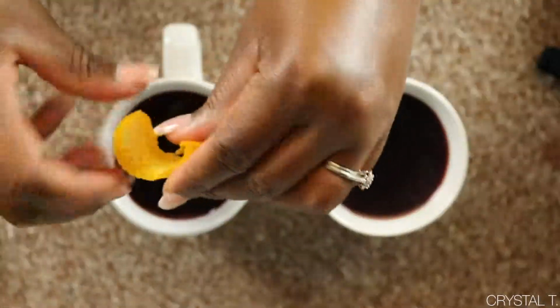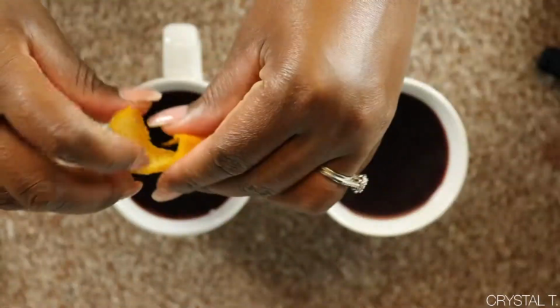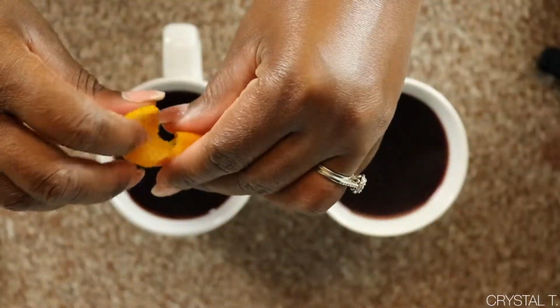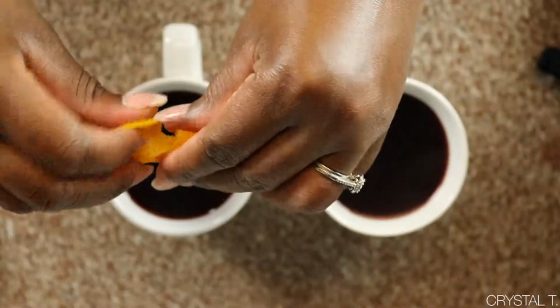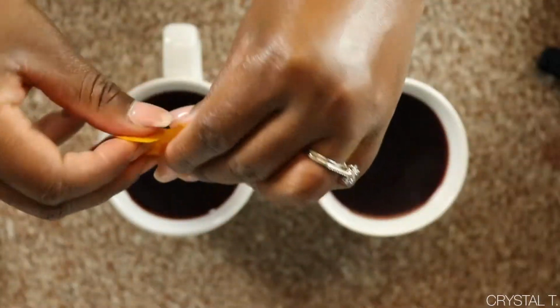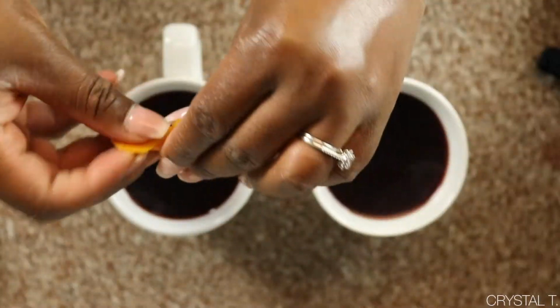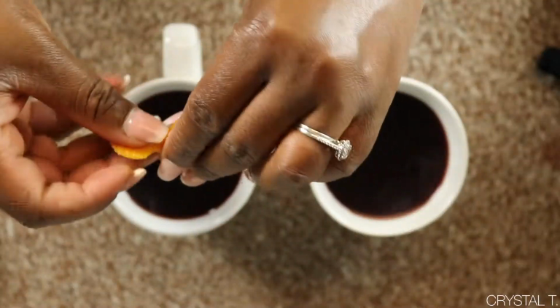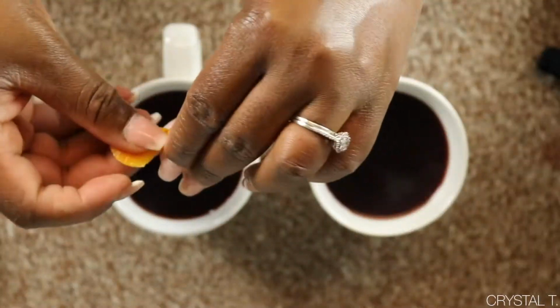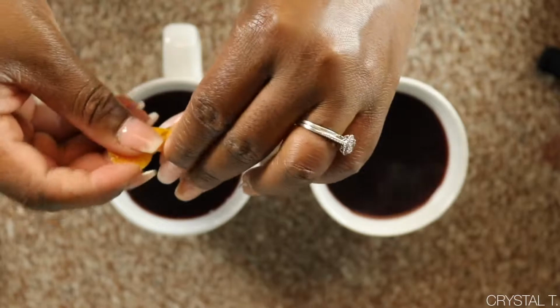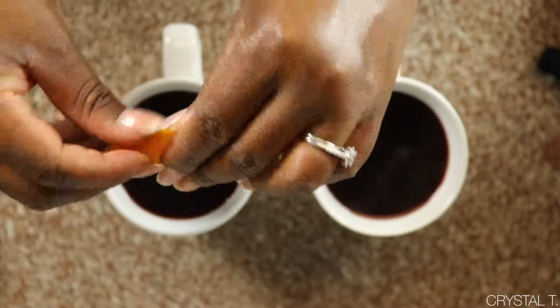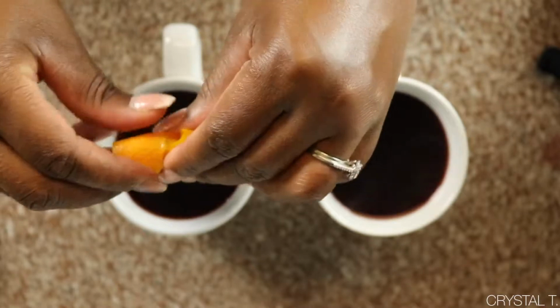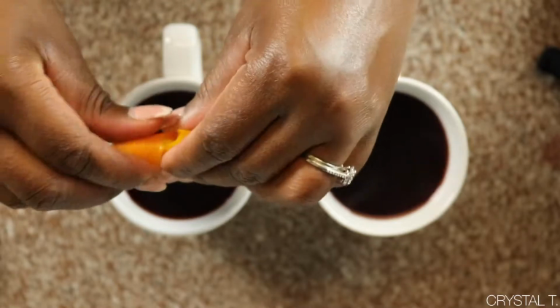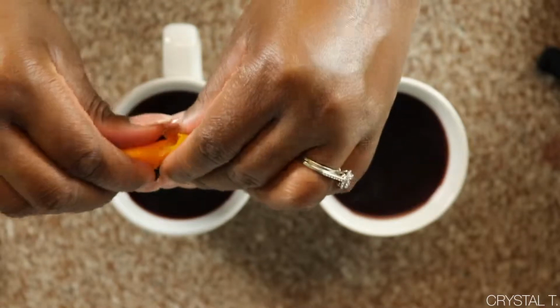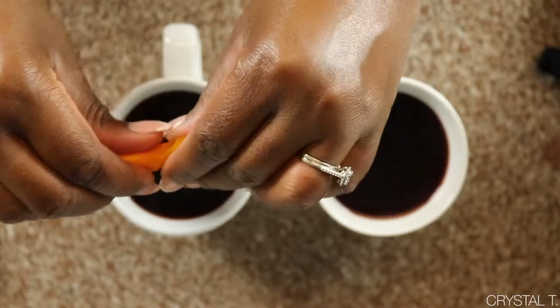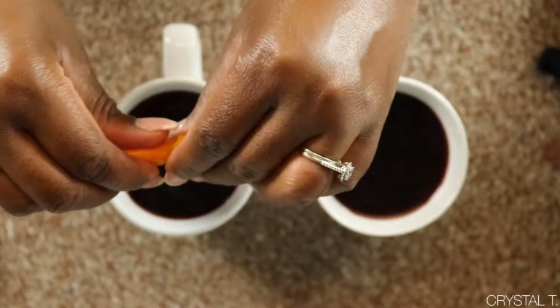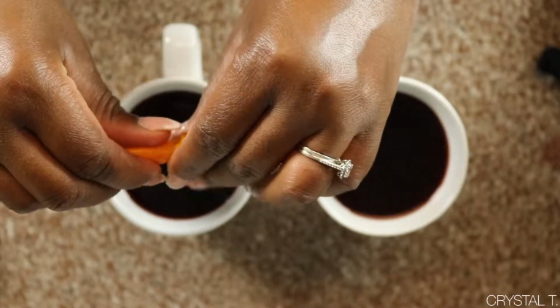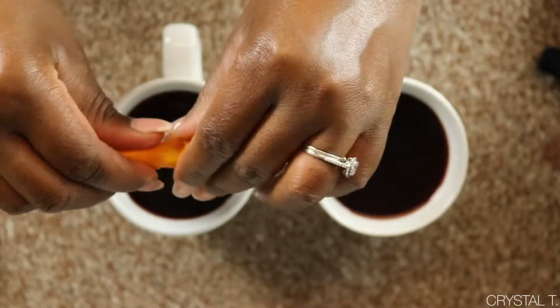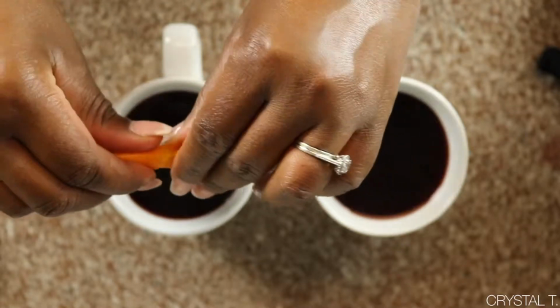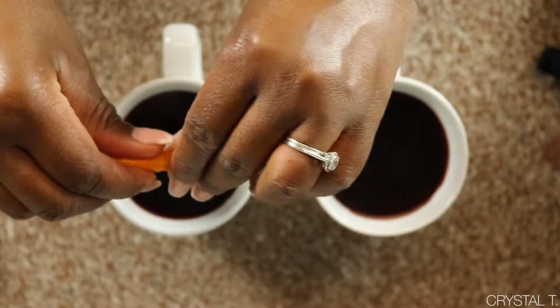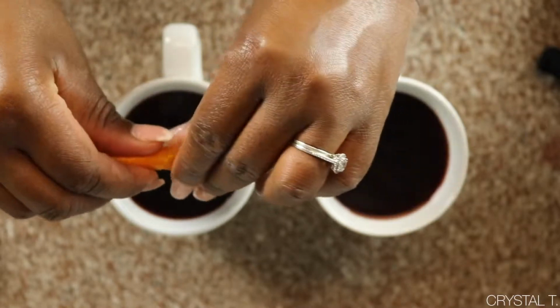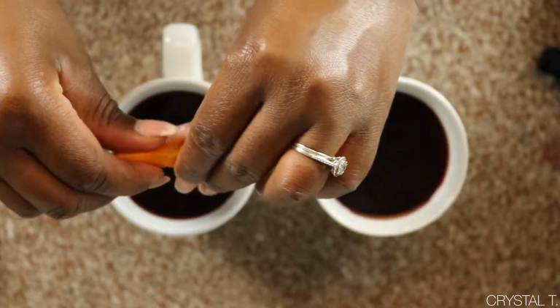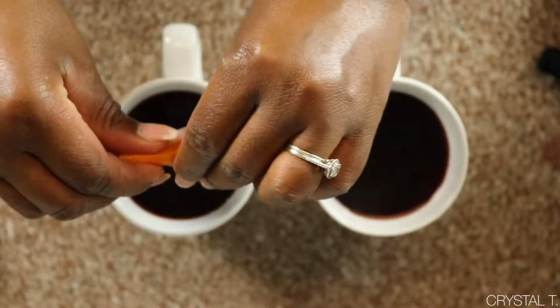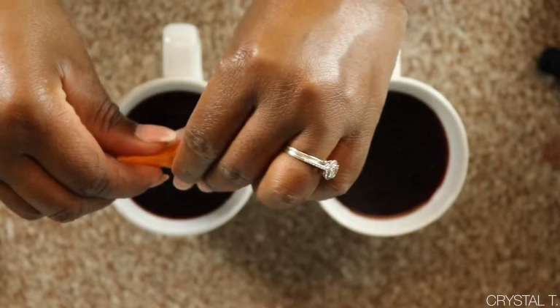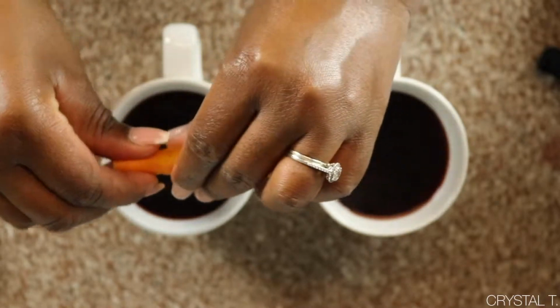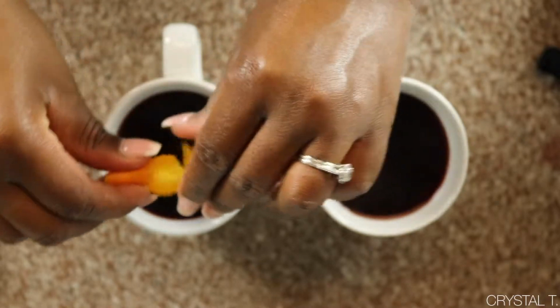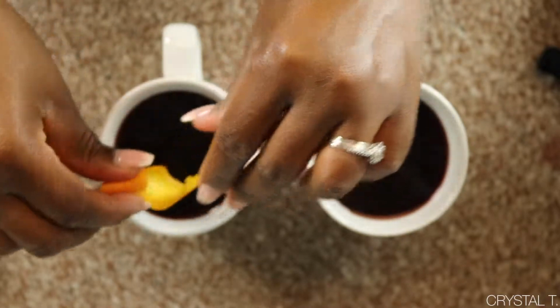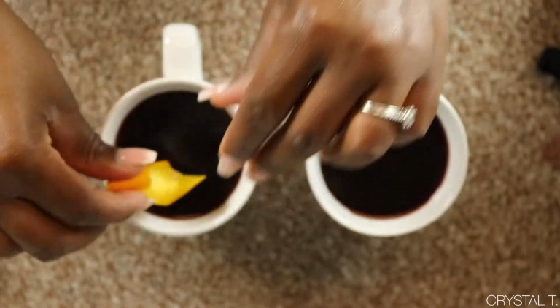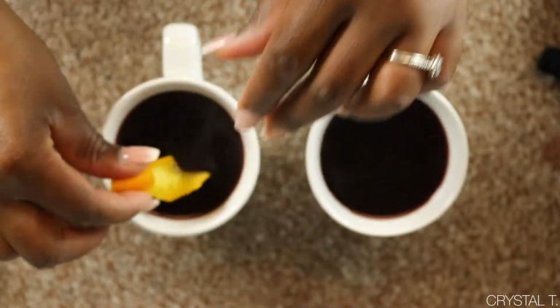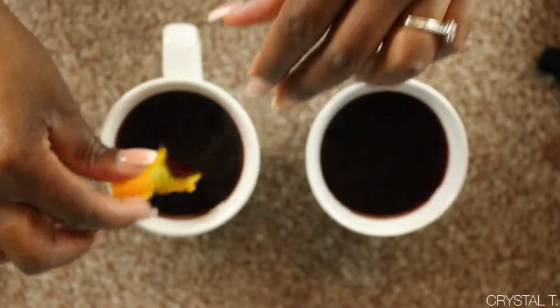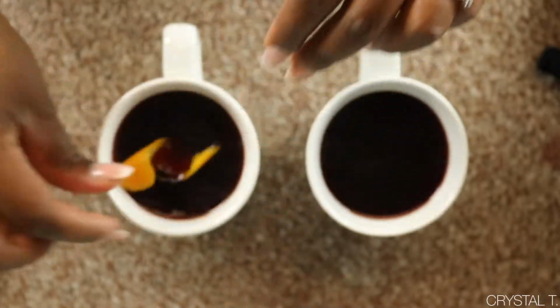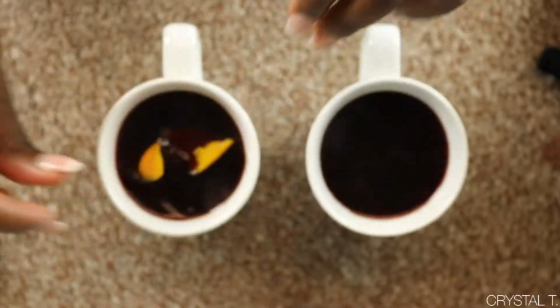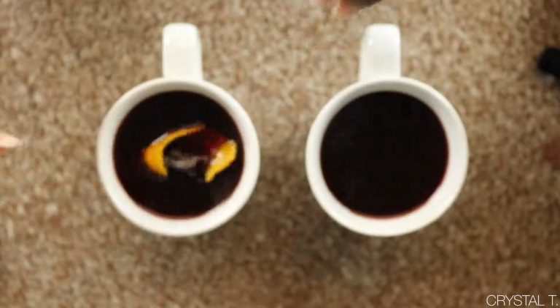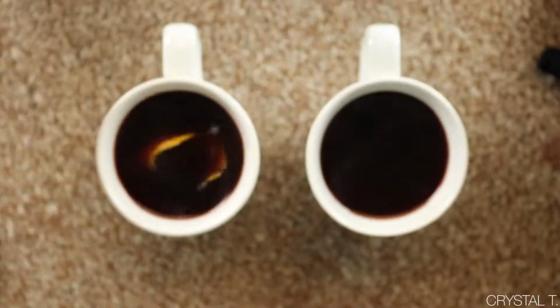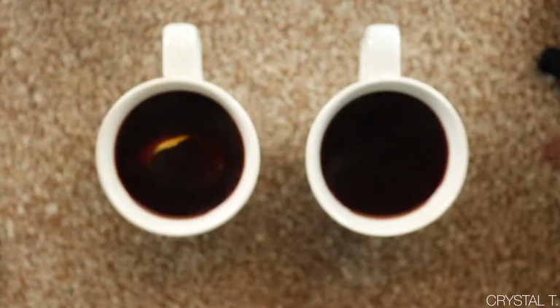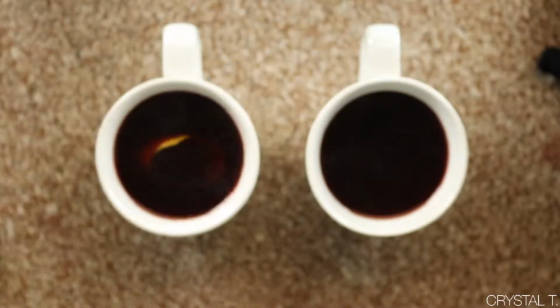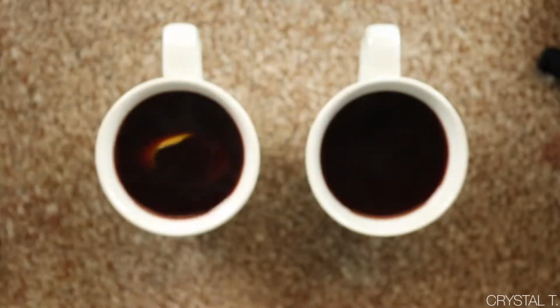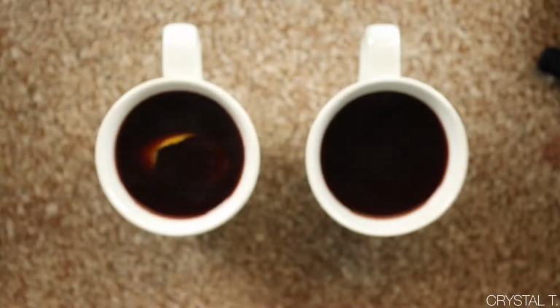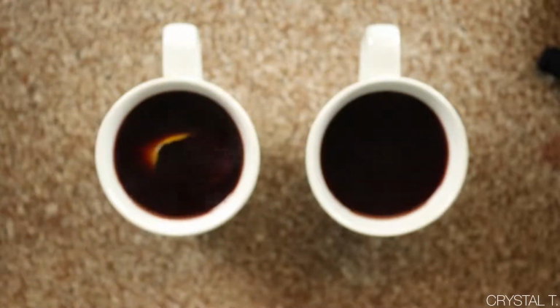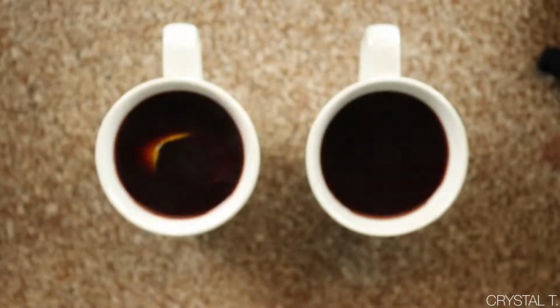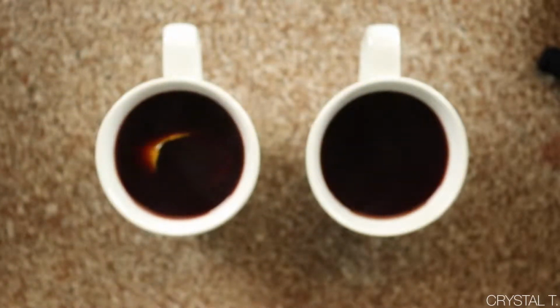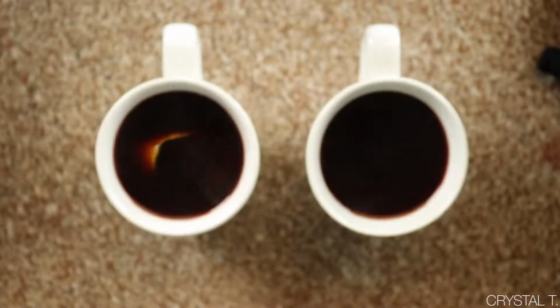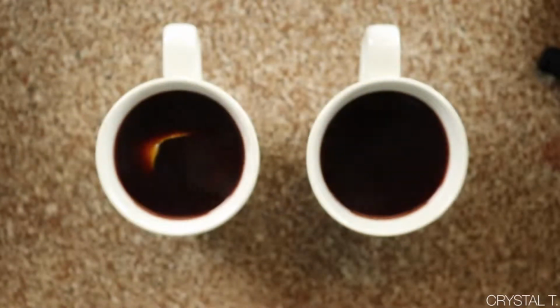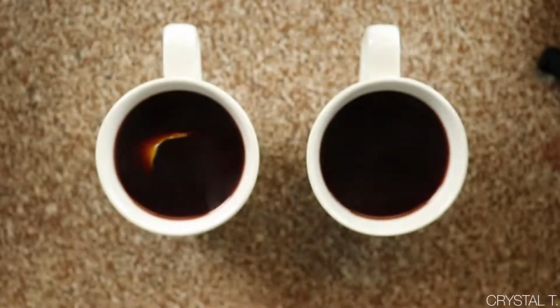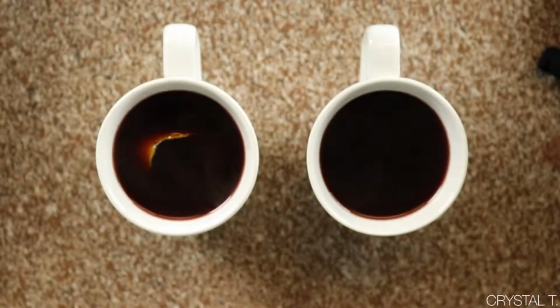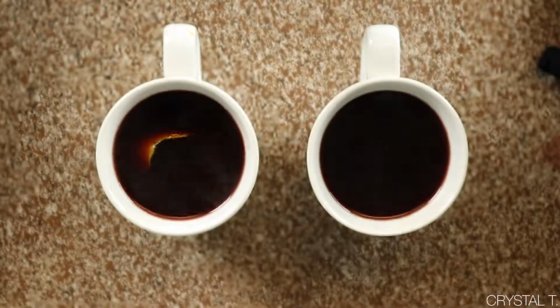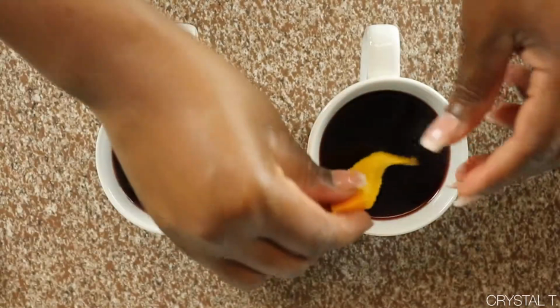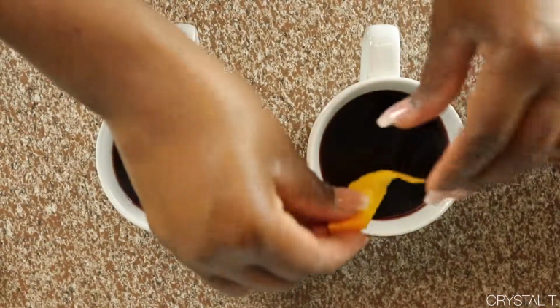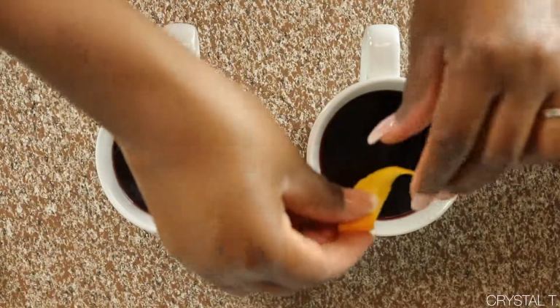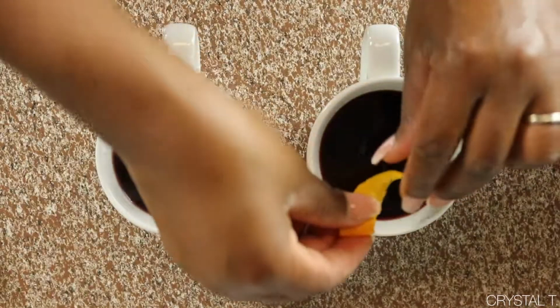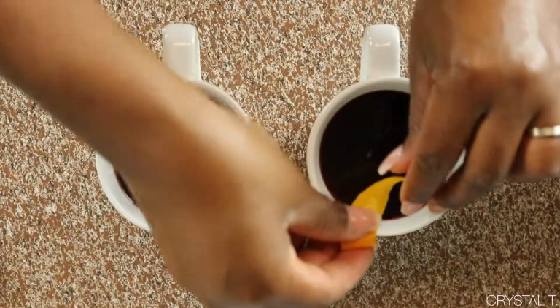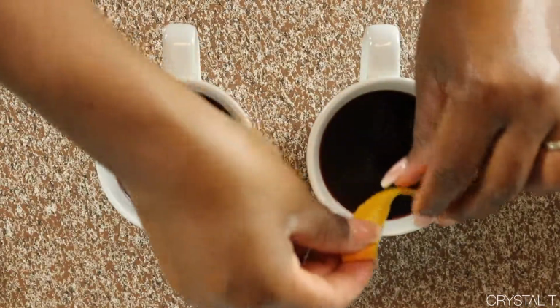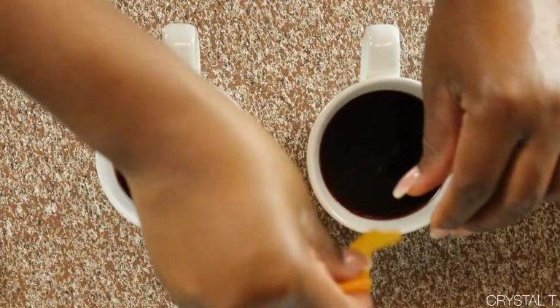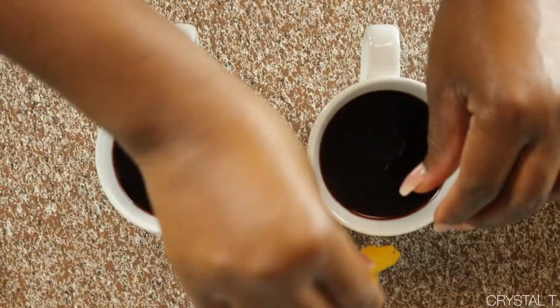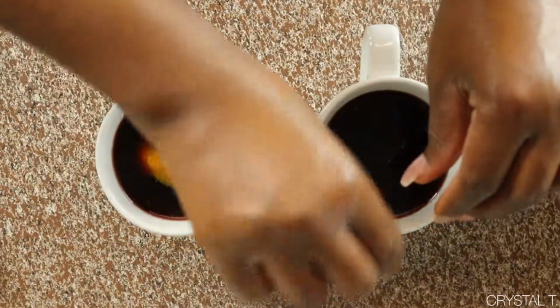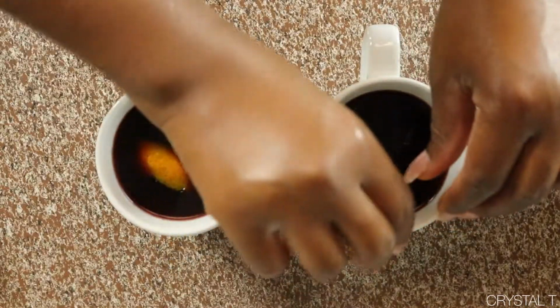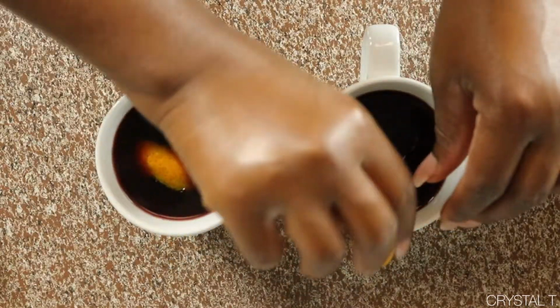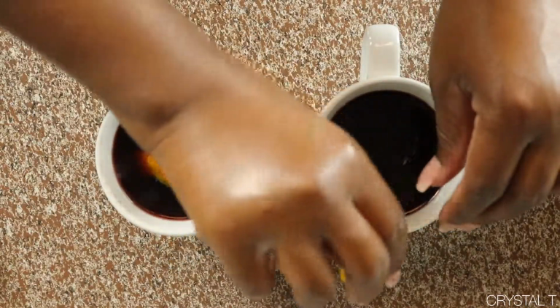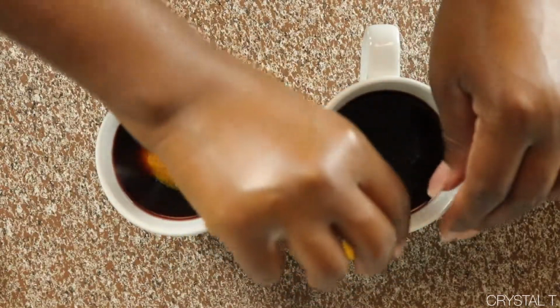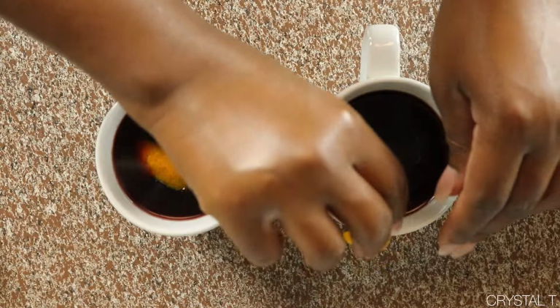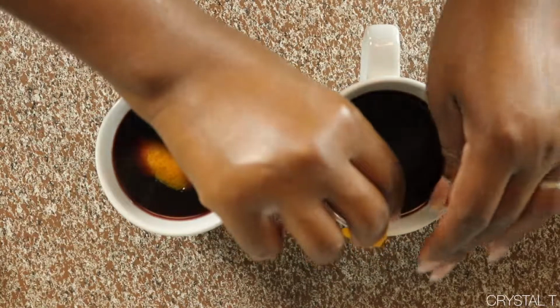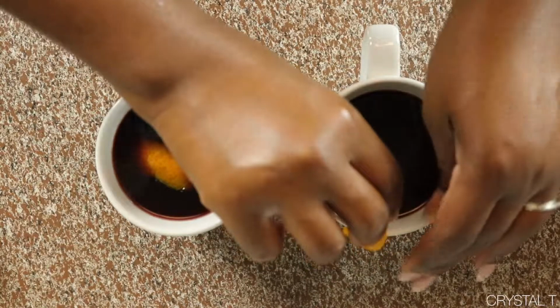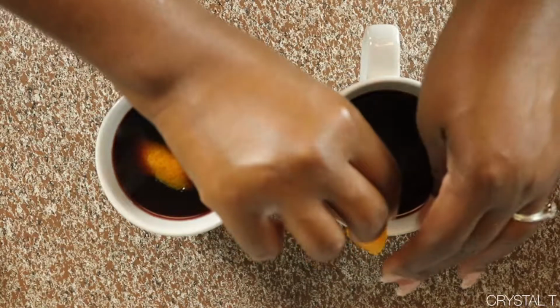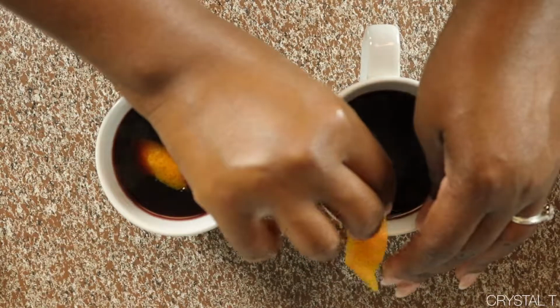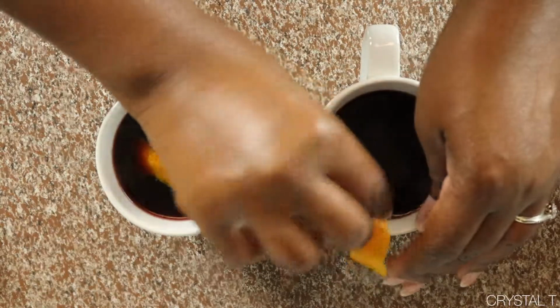Now we're going to take those orange peels that we set aside and use those any way we like to decorate the mulled wine.